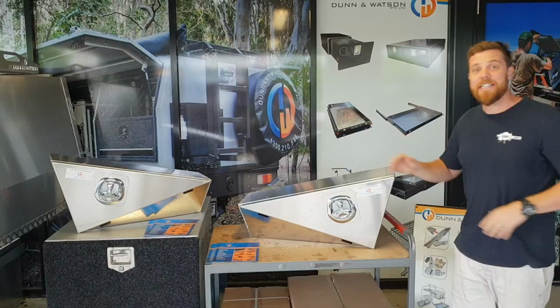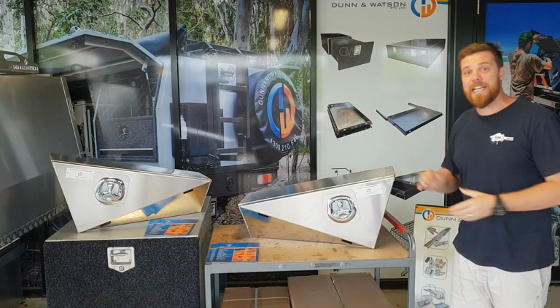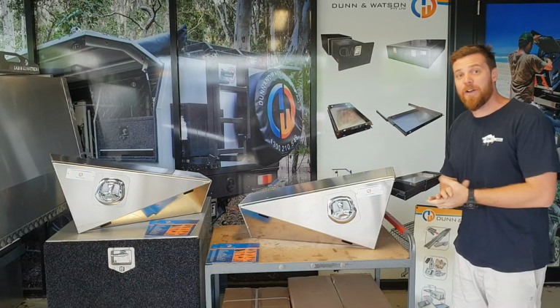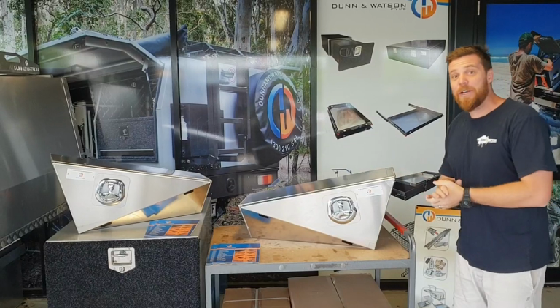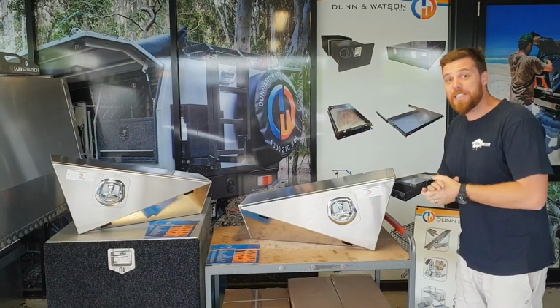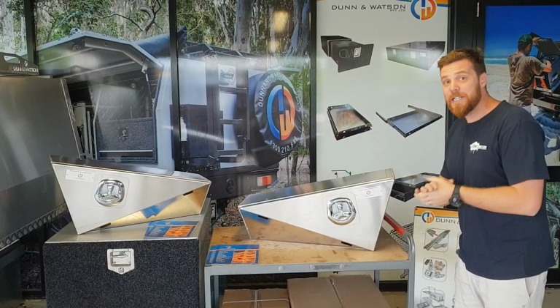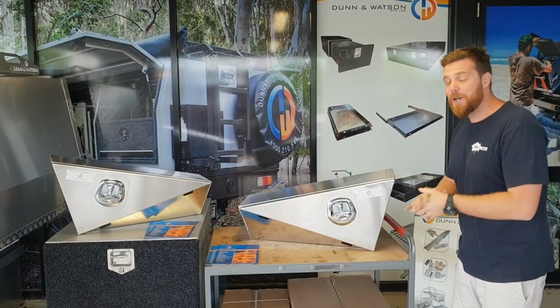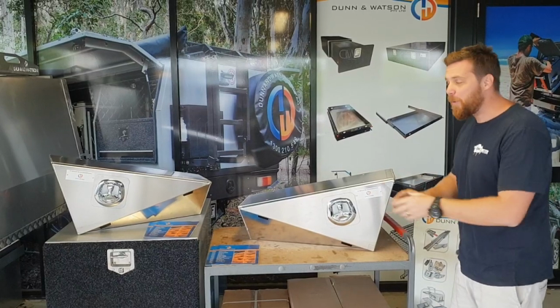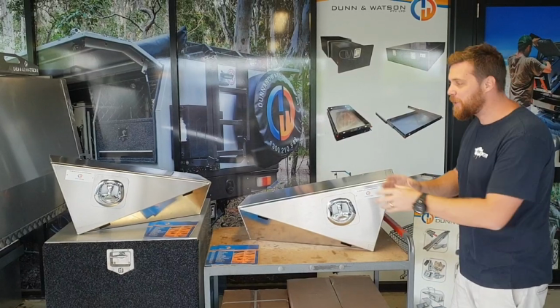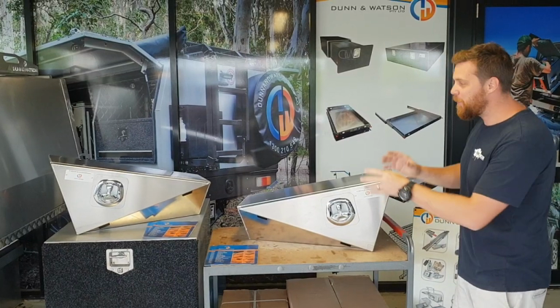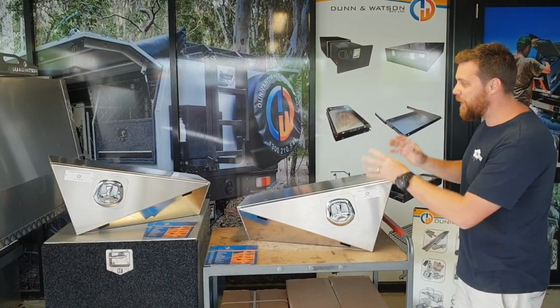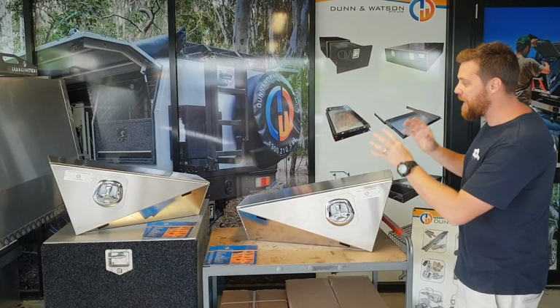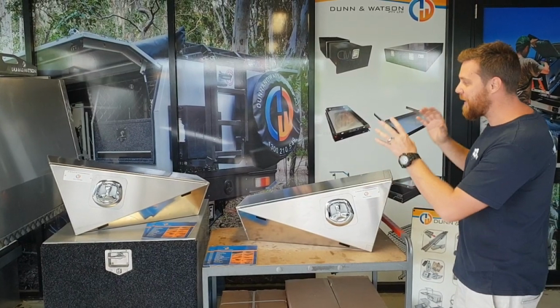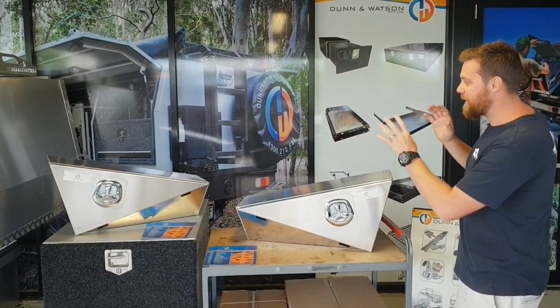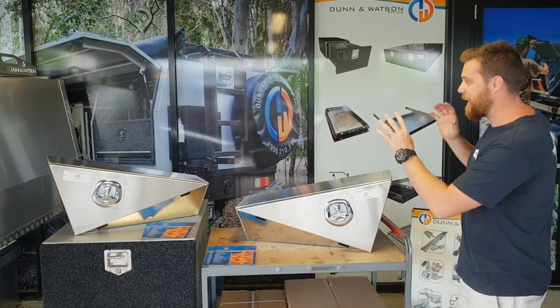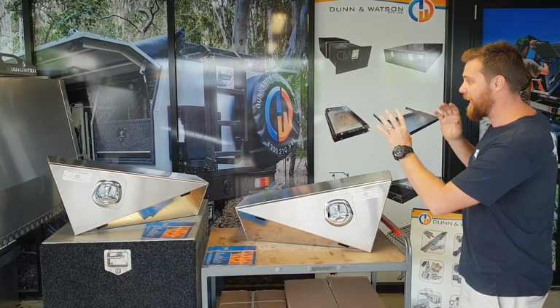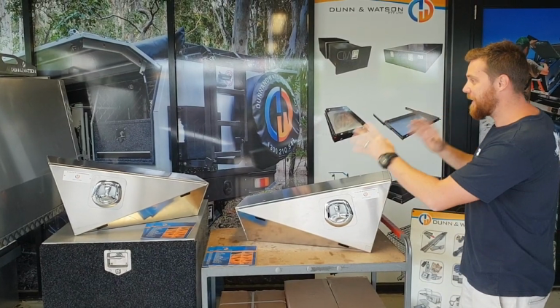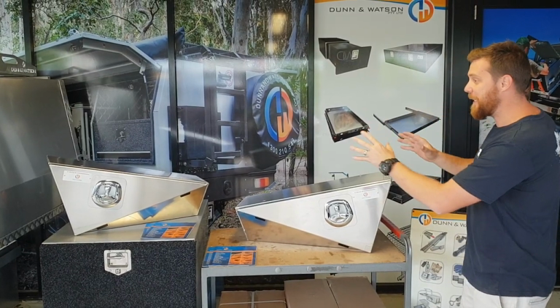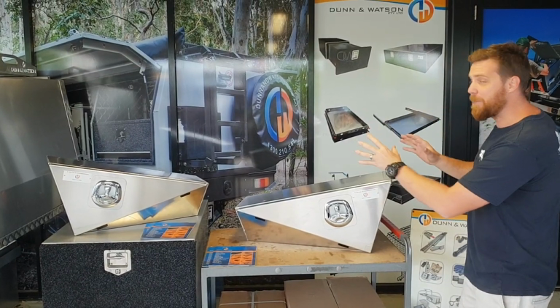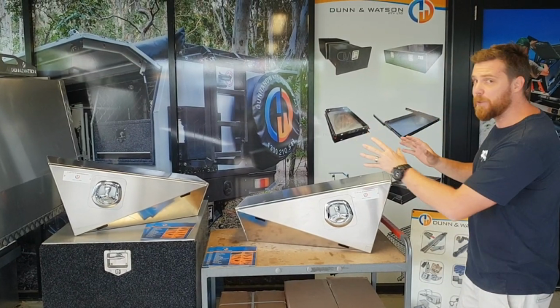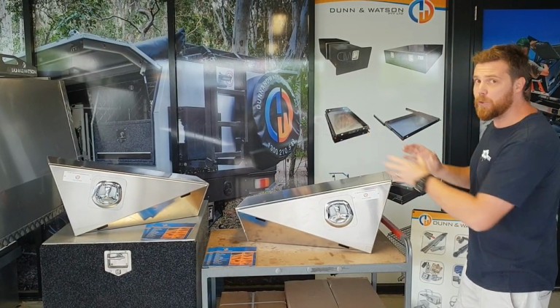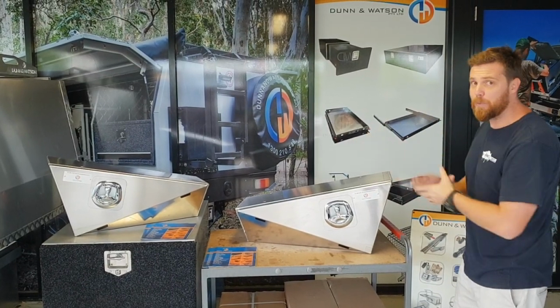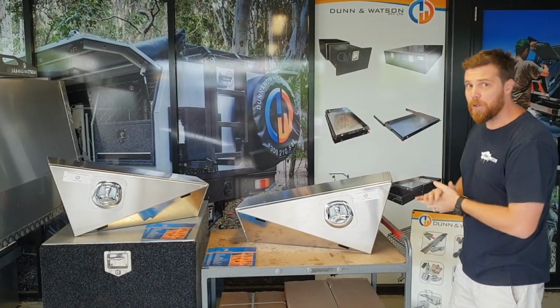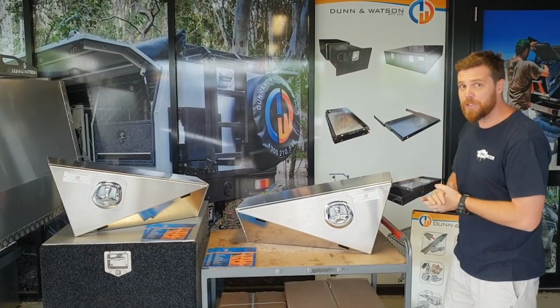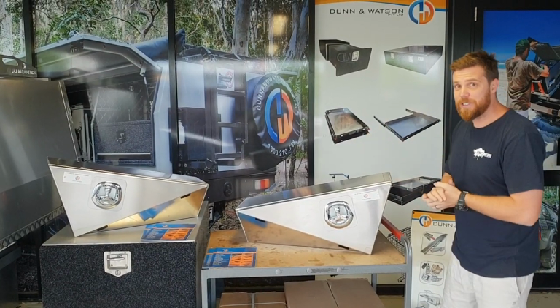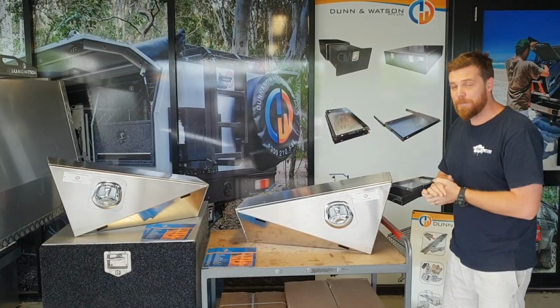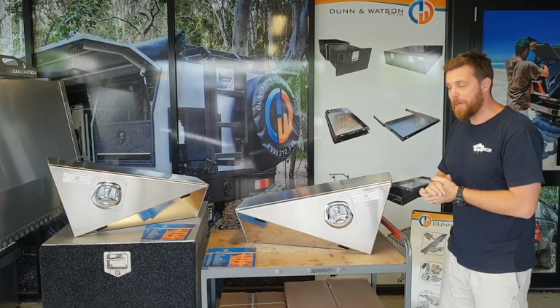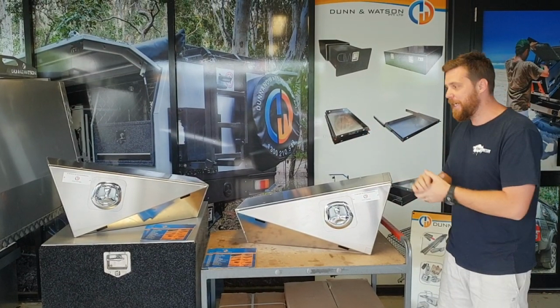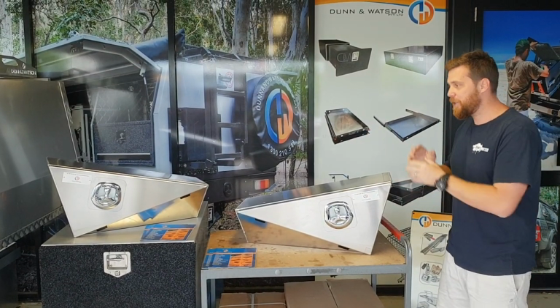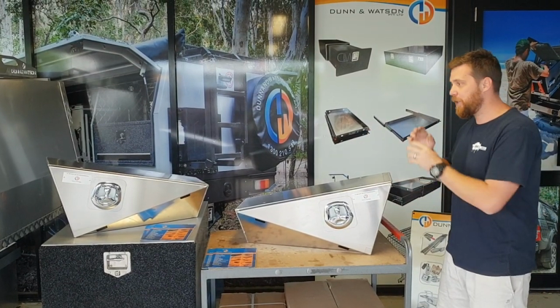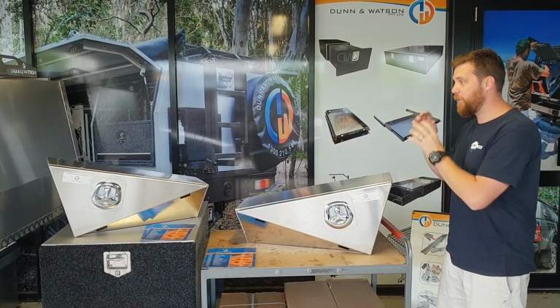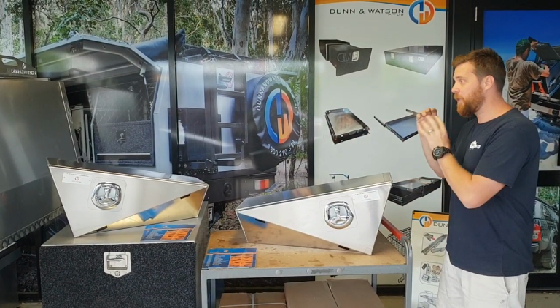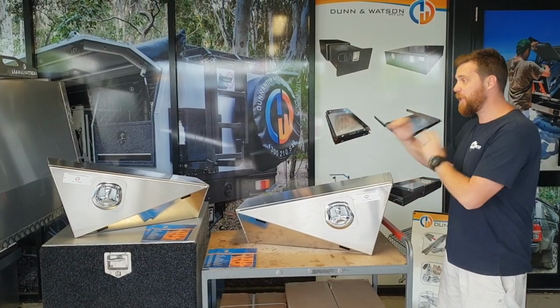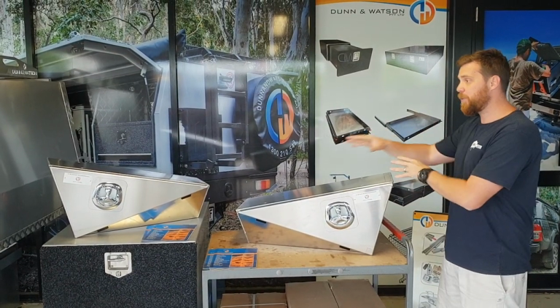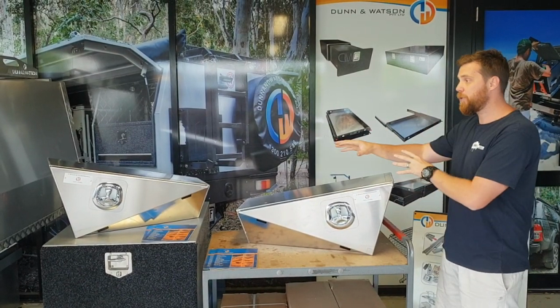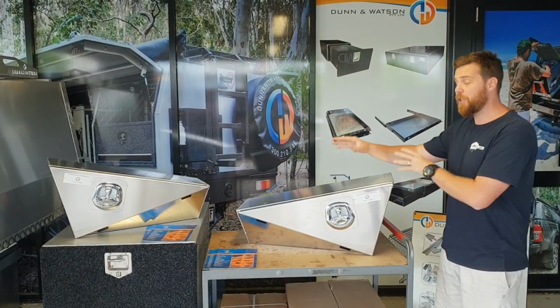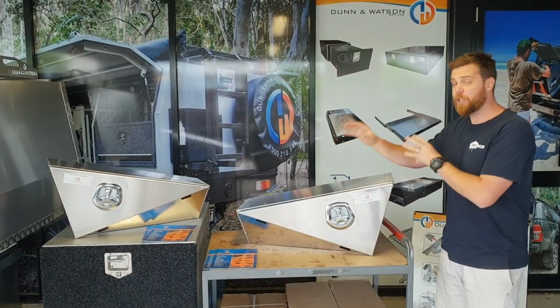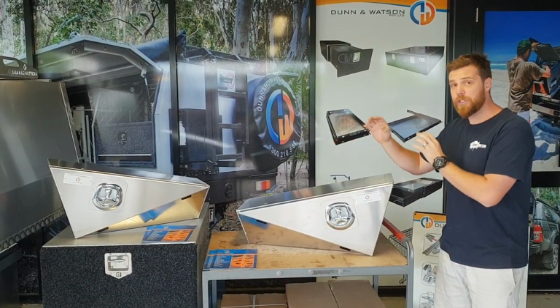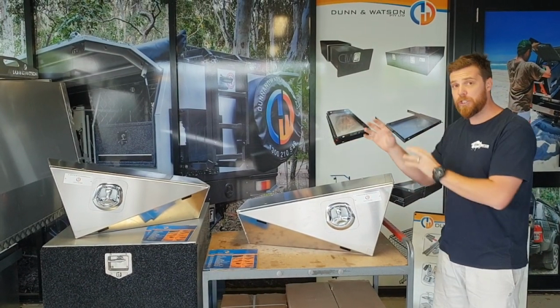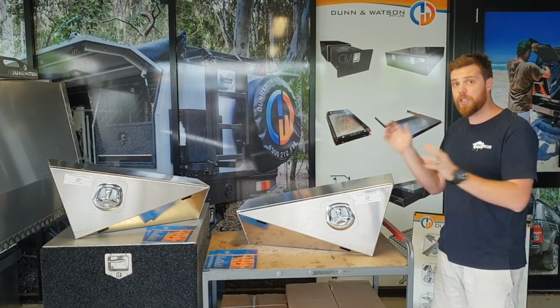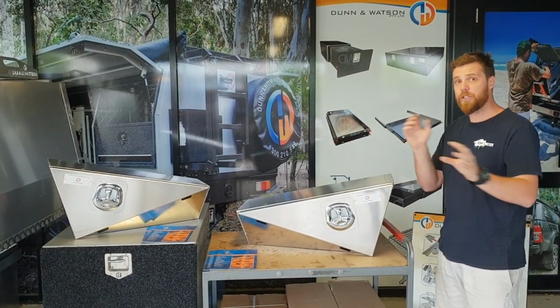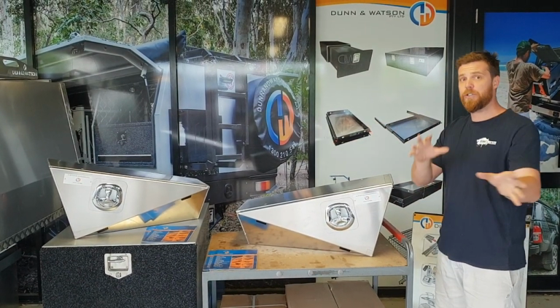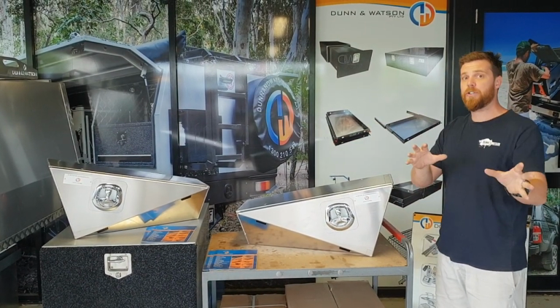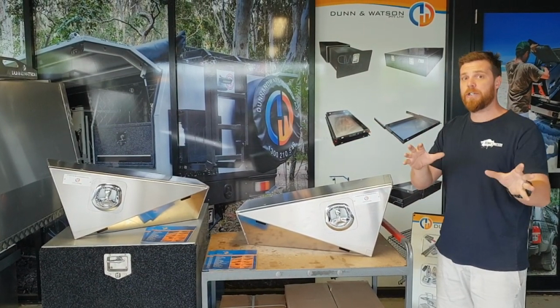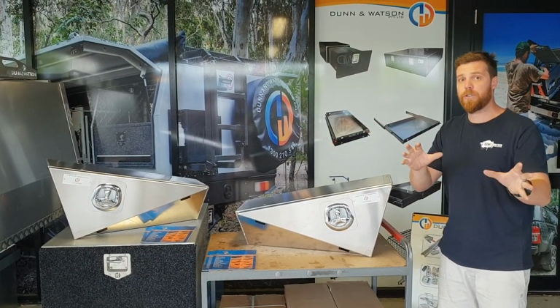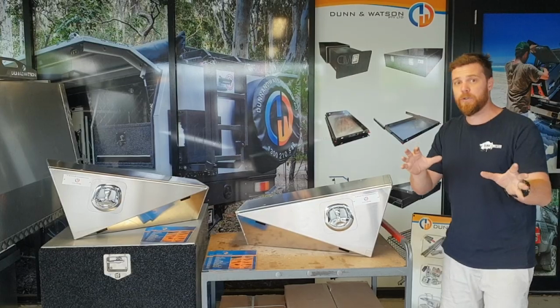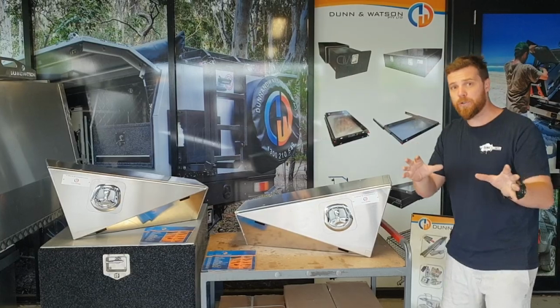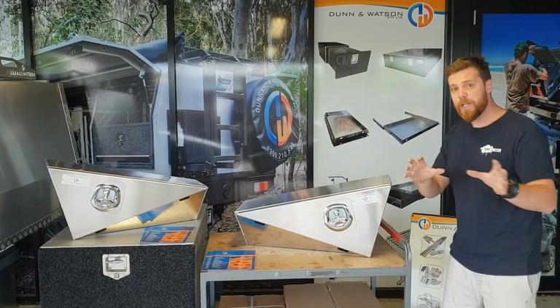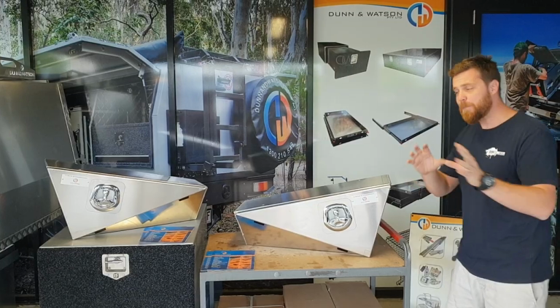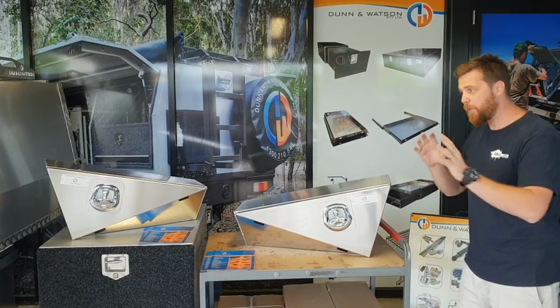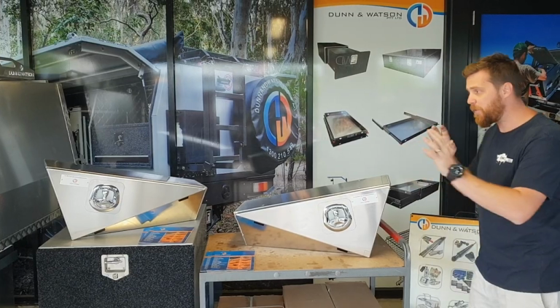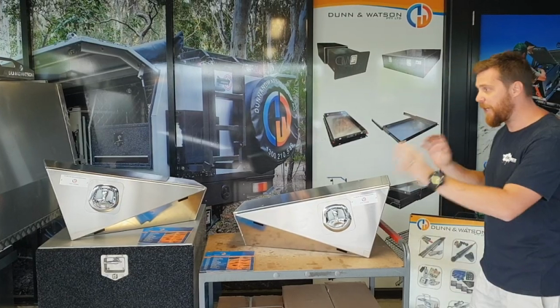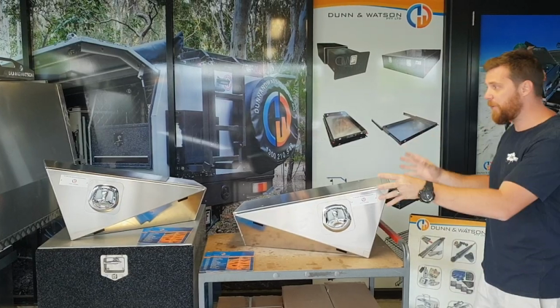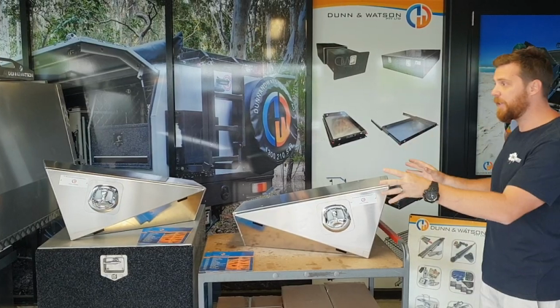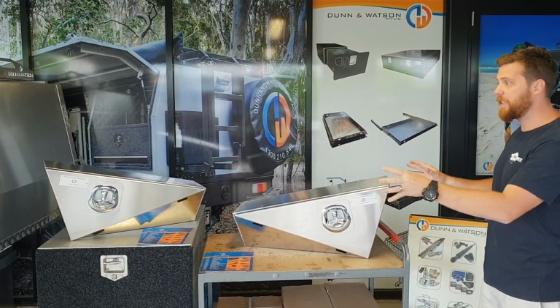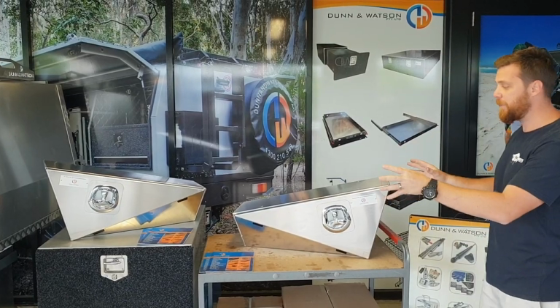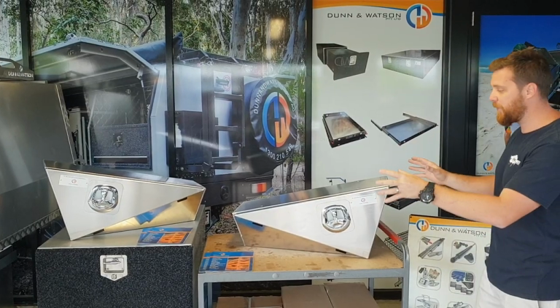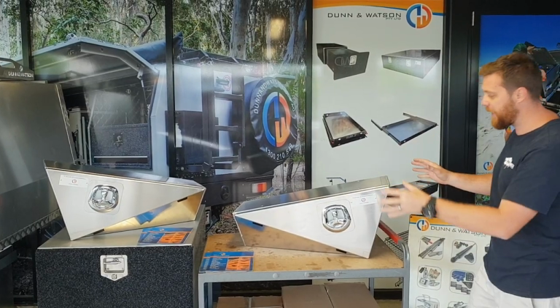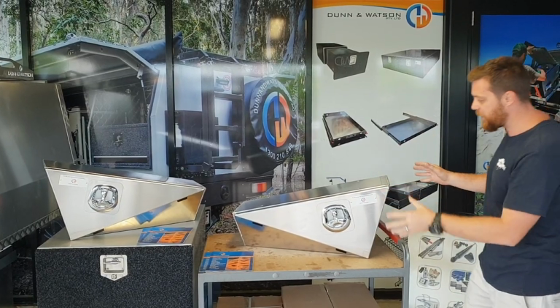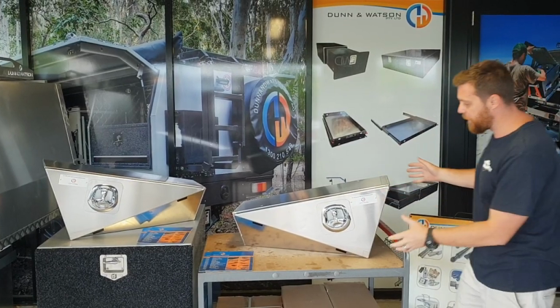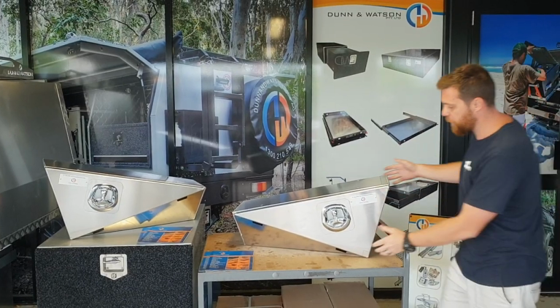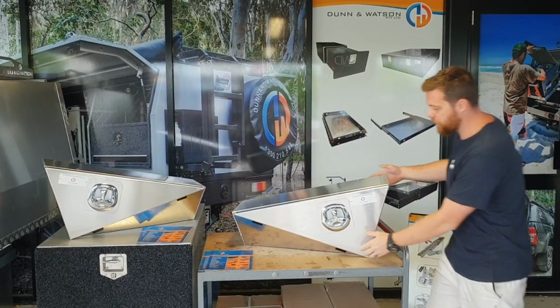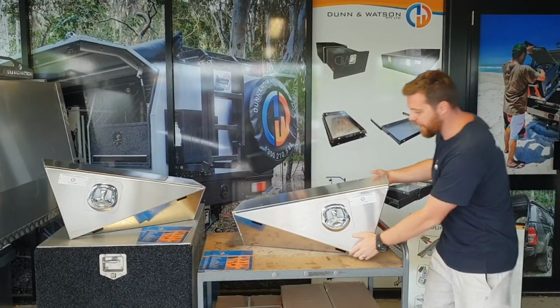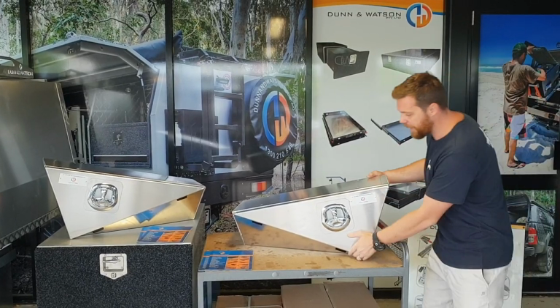Hey guys, it's Dan and Watson. We are now selling our tapered toolboxes in pairs. These were traditionally just used on our tourer trays, but we've now released them for individual sale.